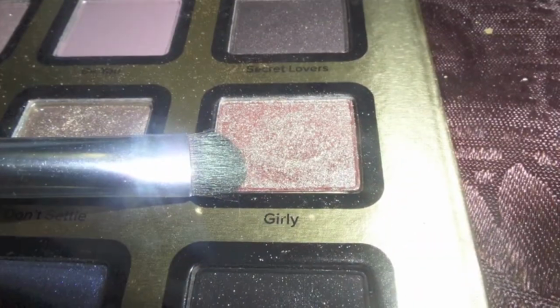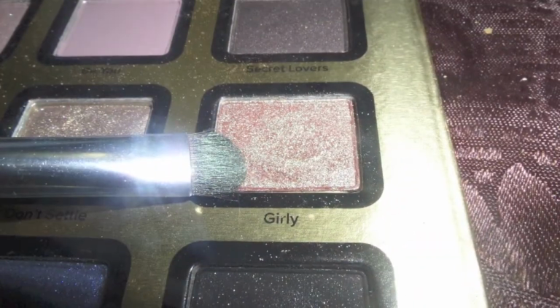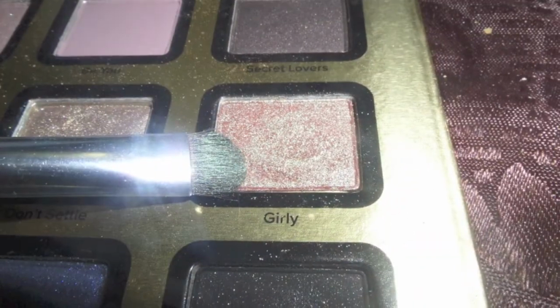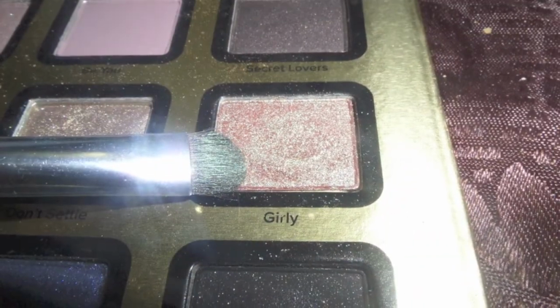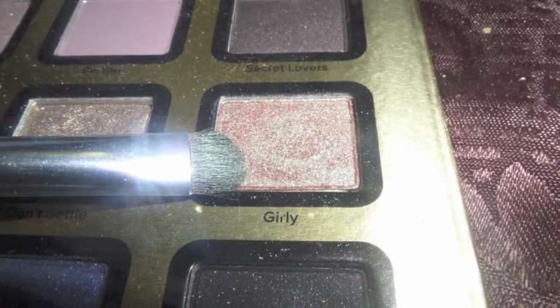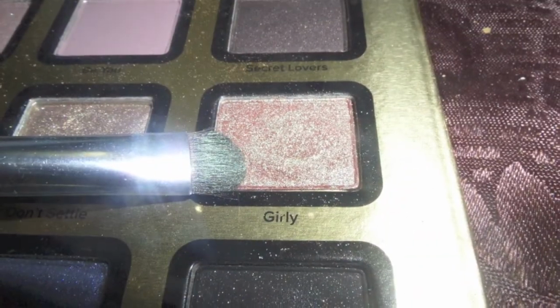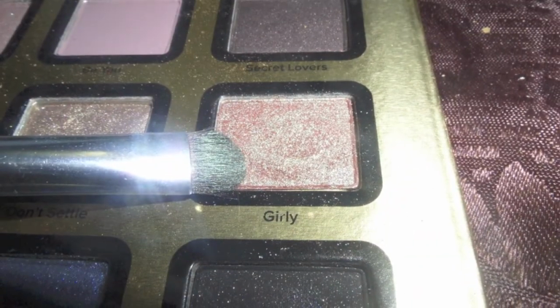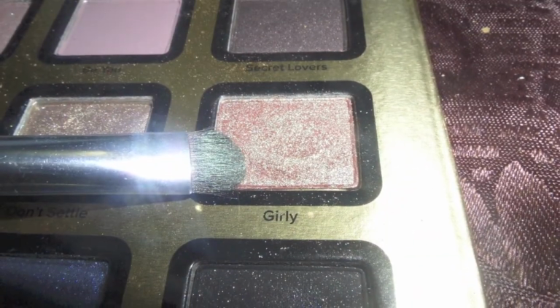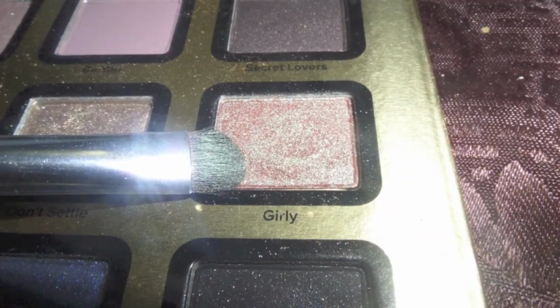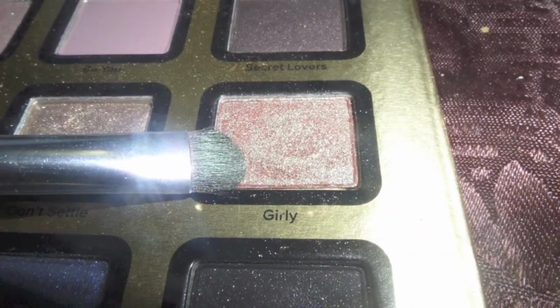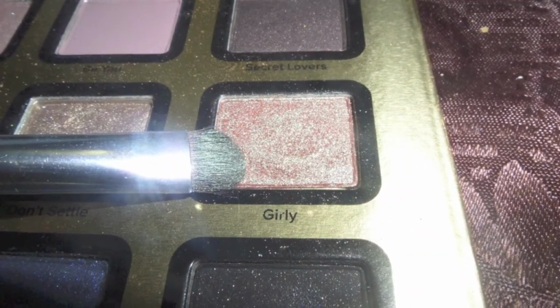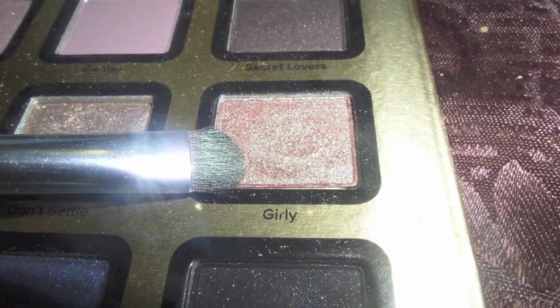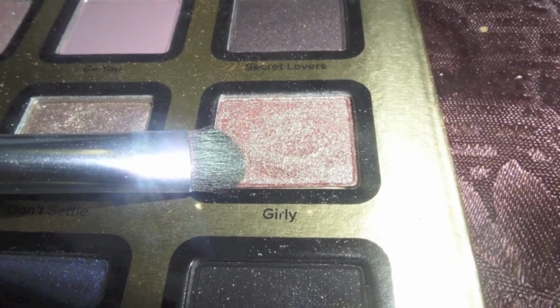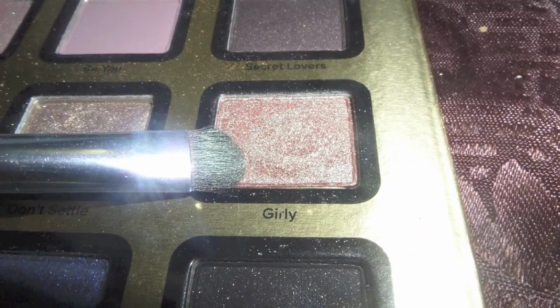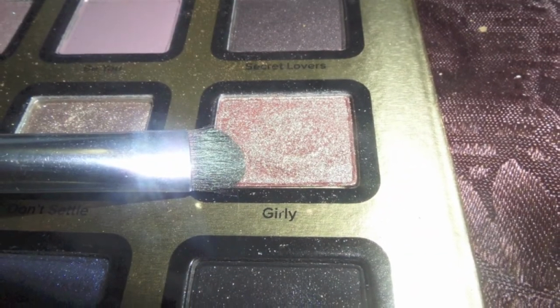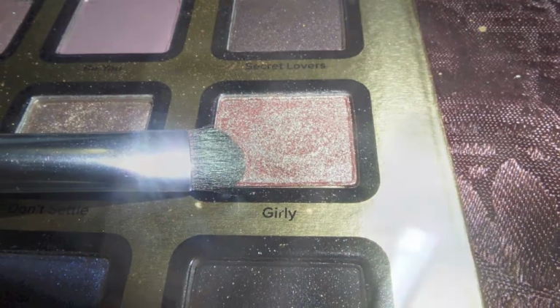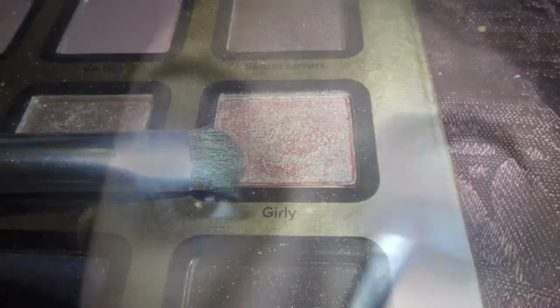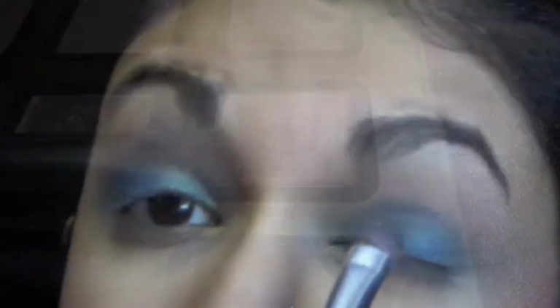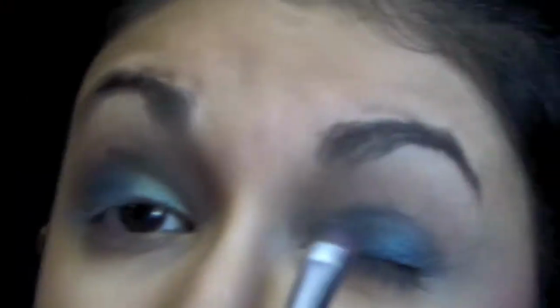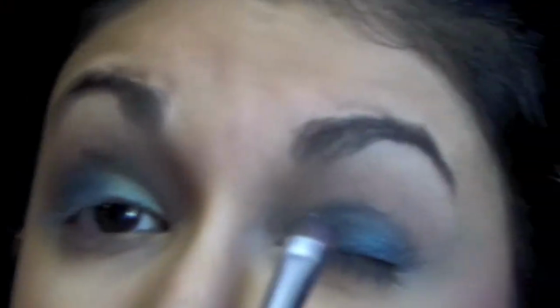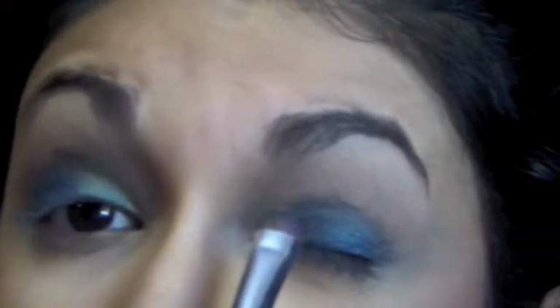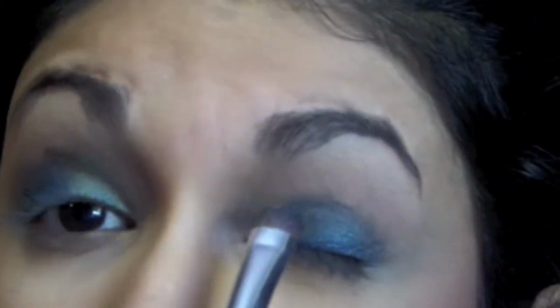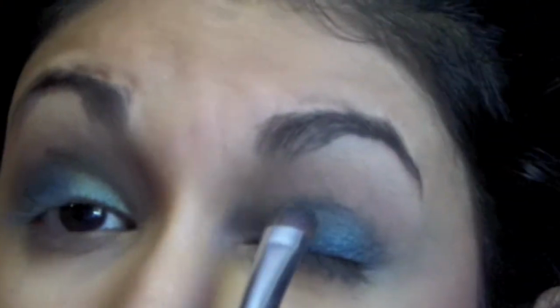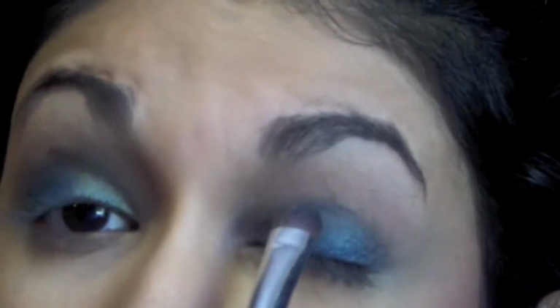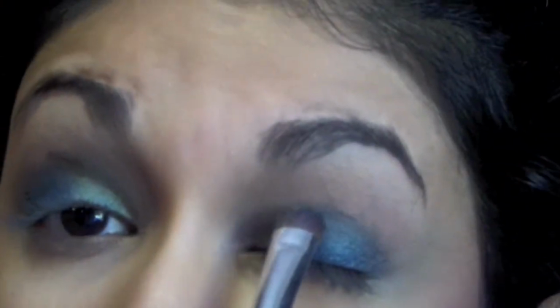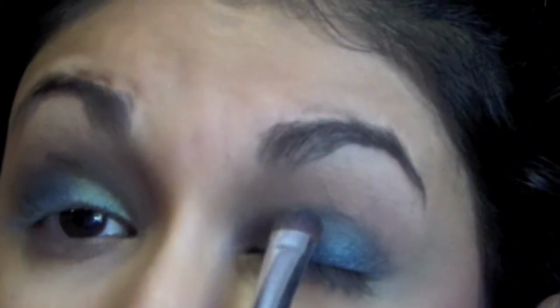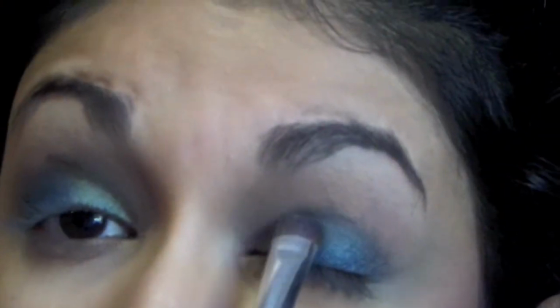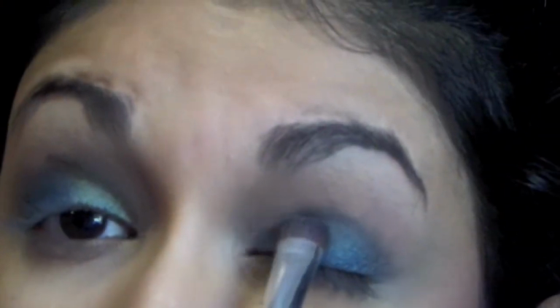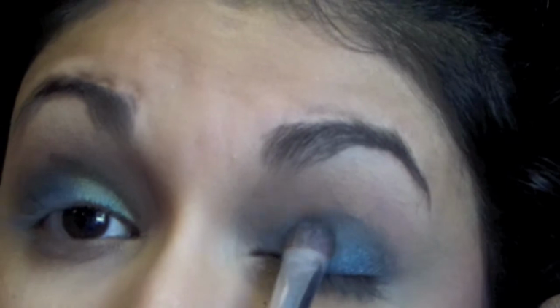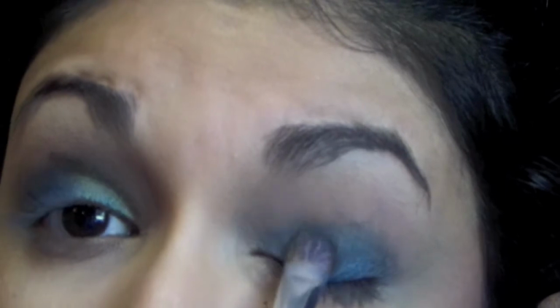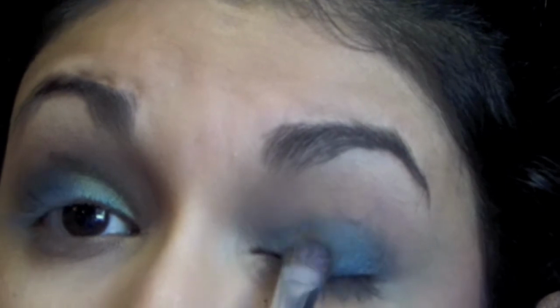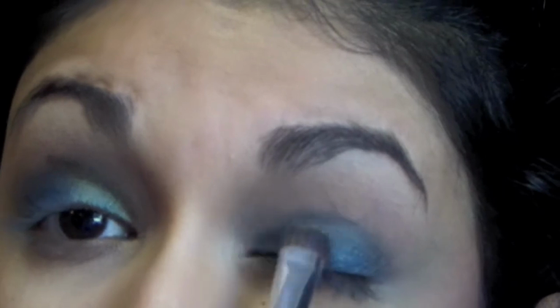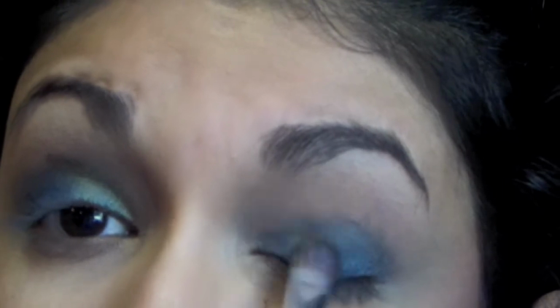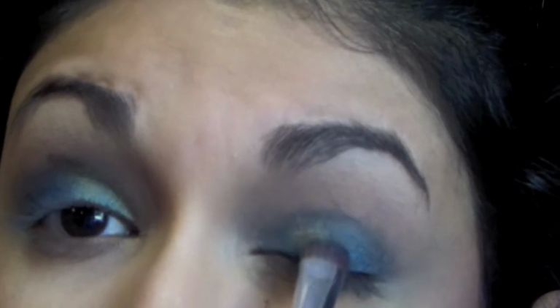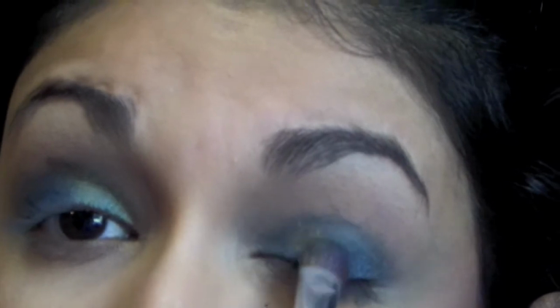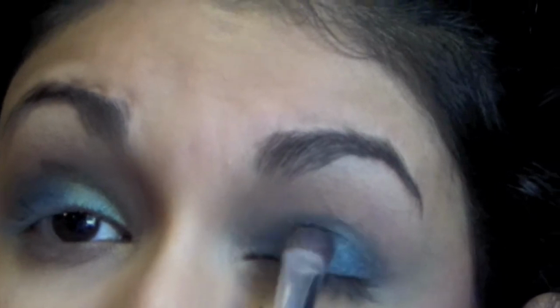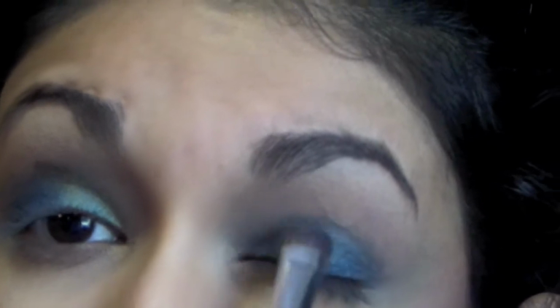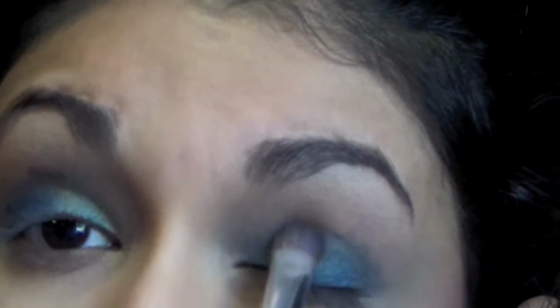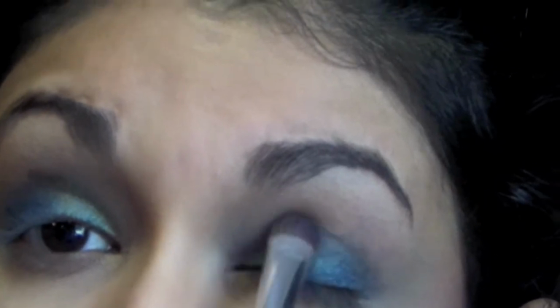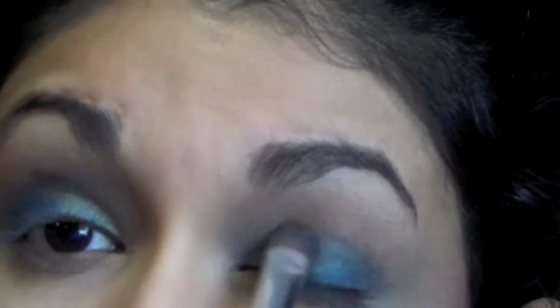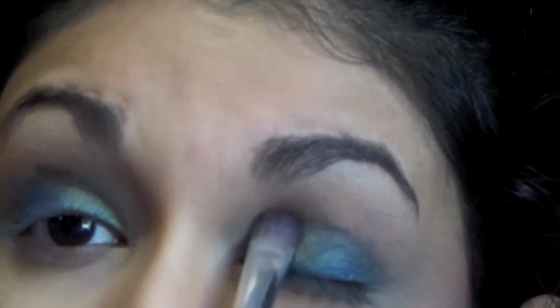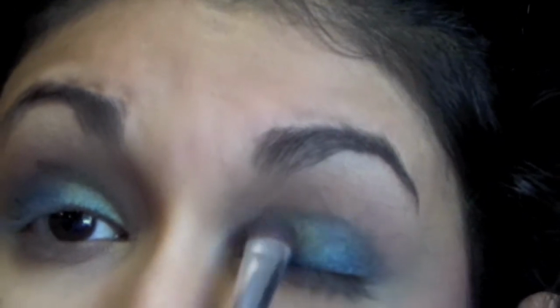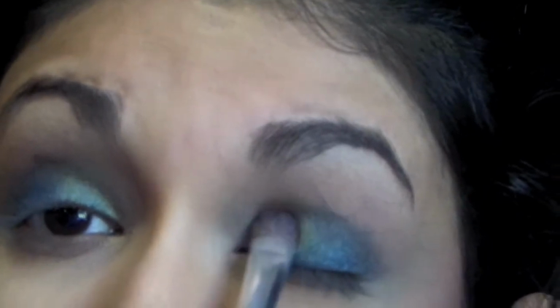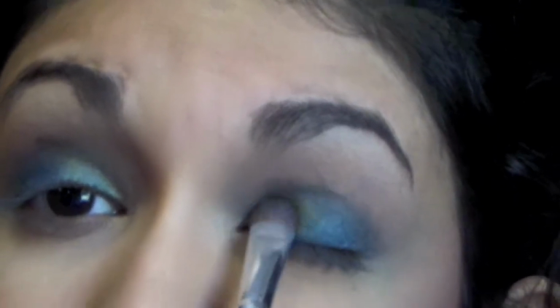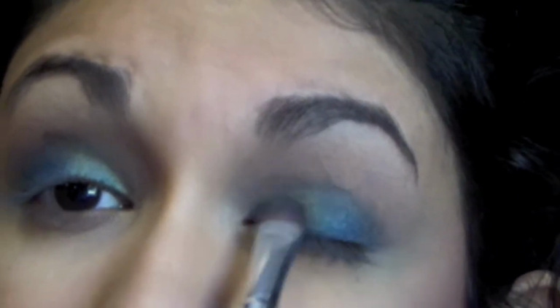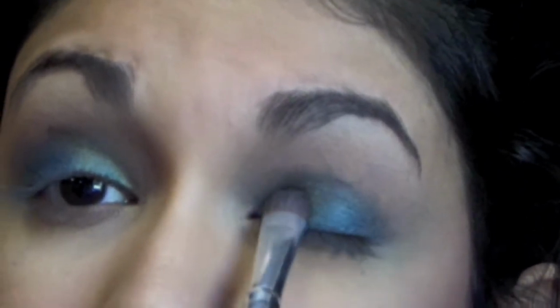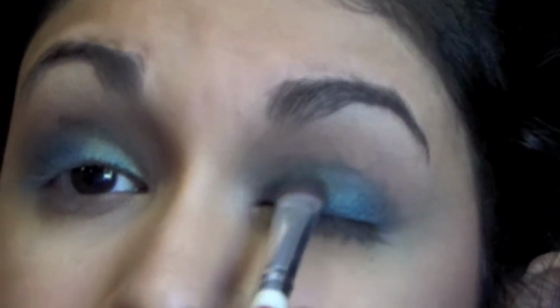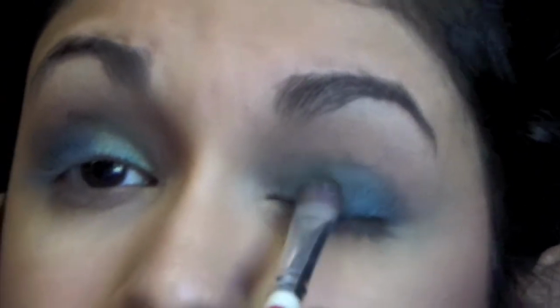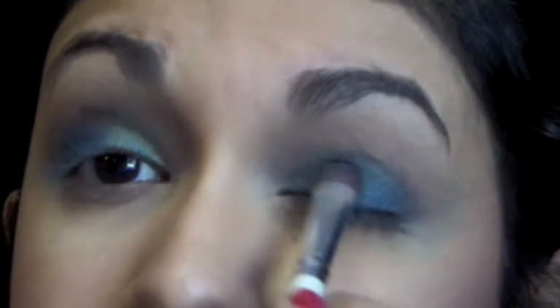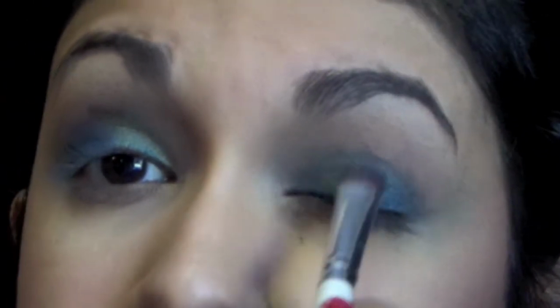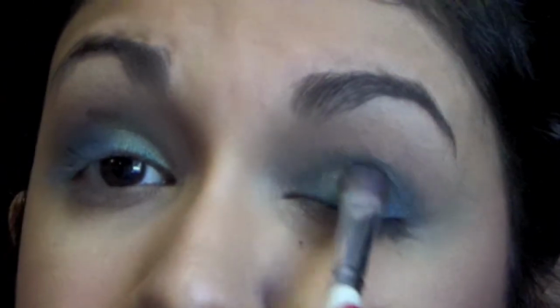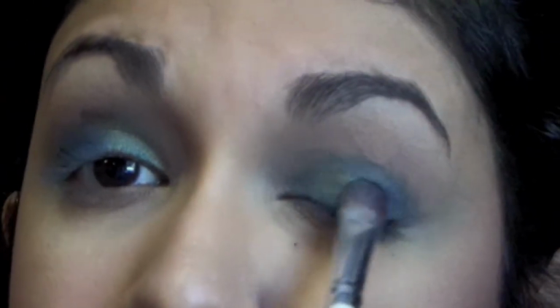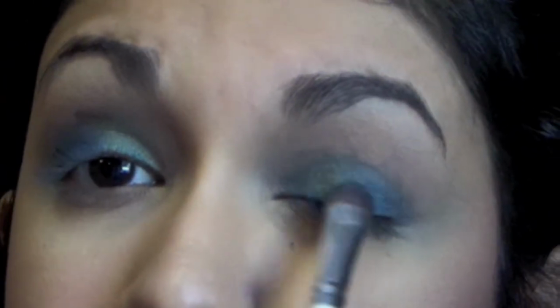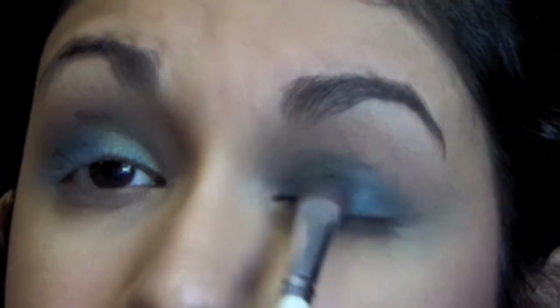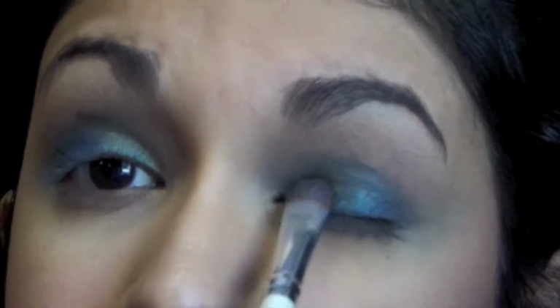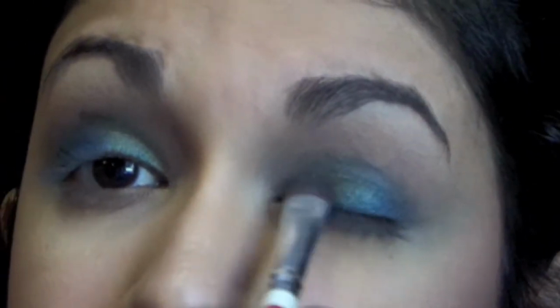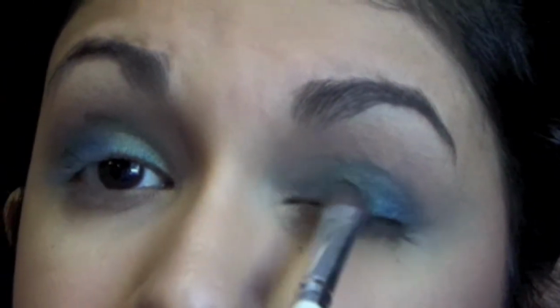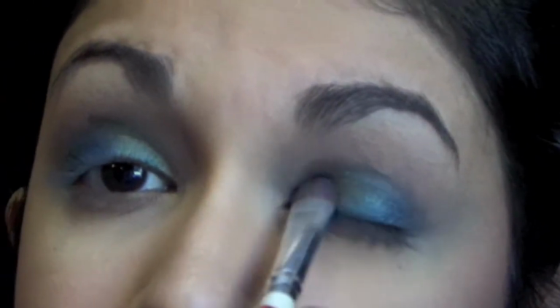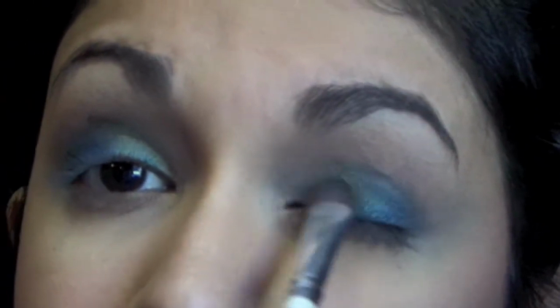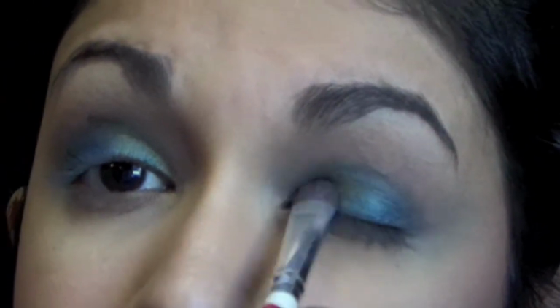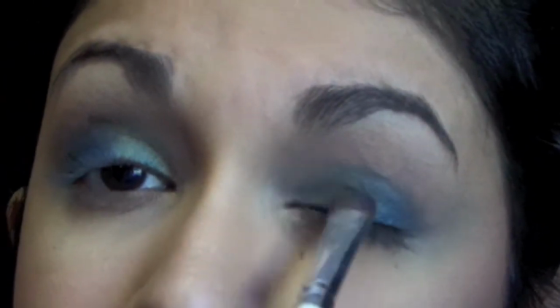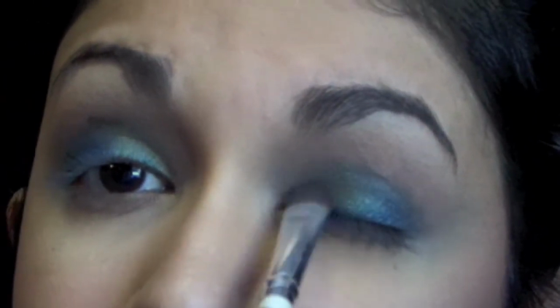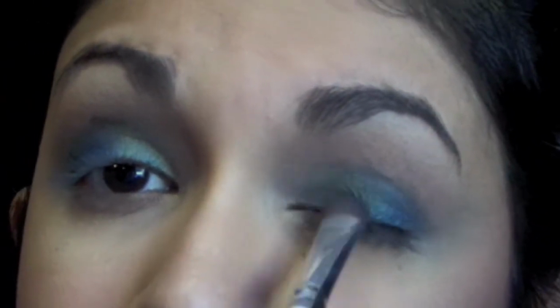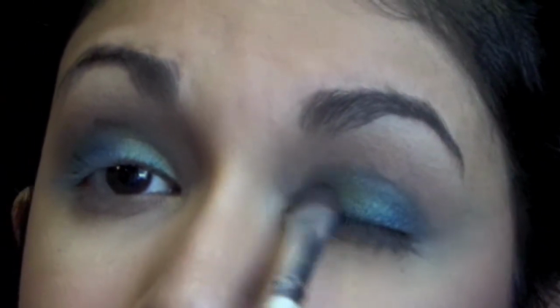Here I'm using the color Girly — this picture does not do it justice. It's a light brown with a green iridescent to it.